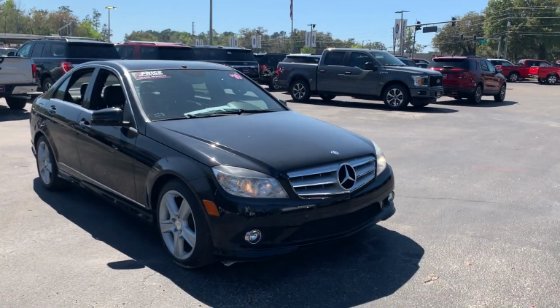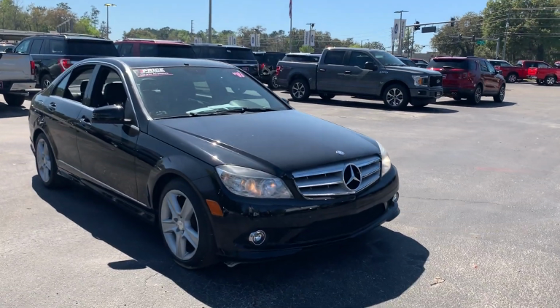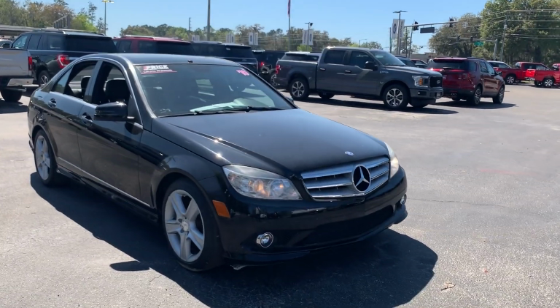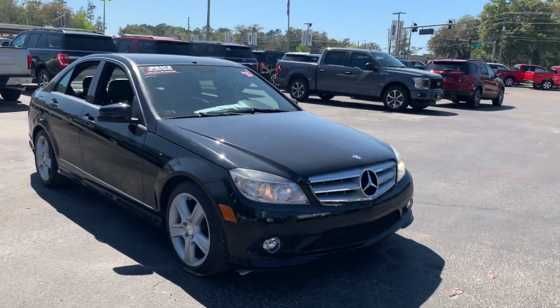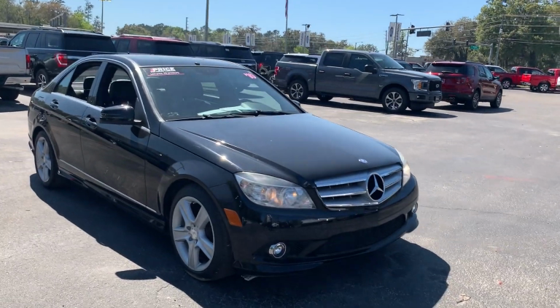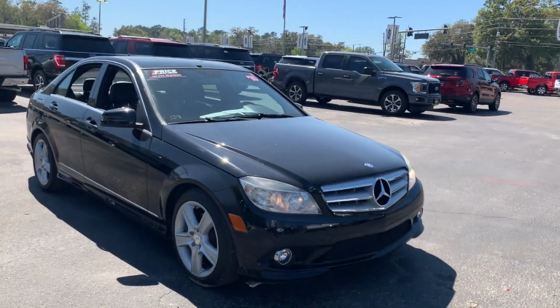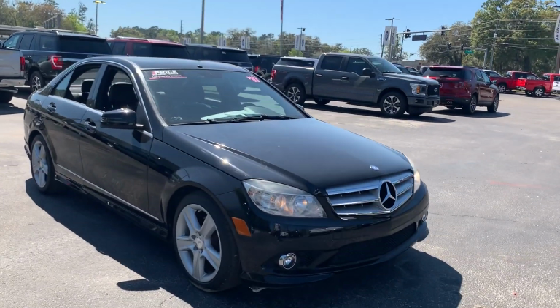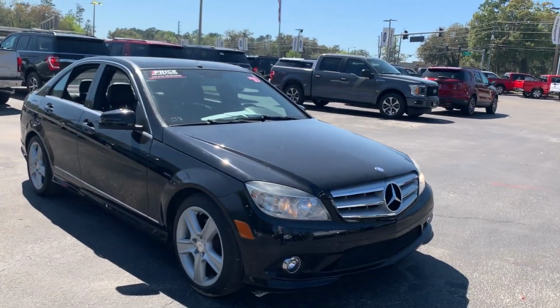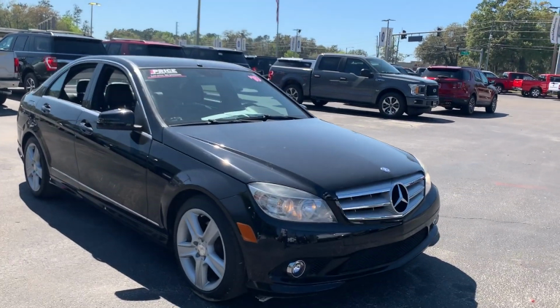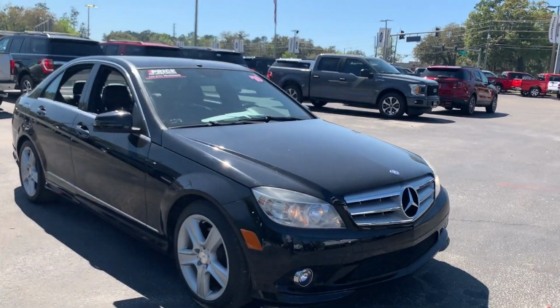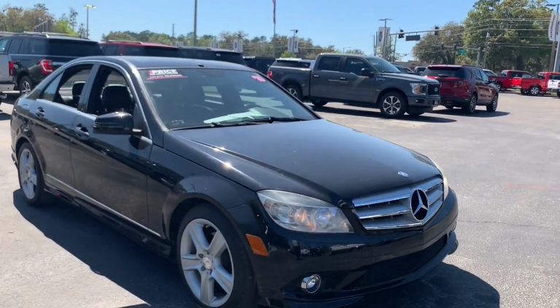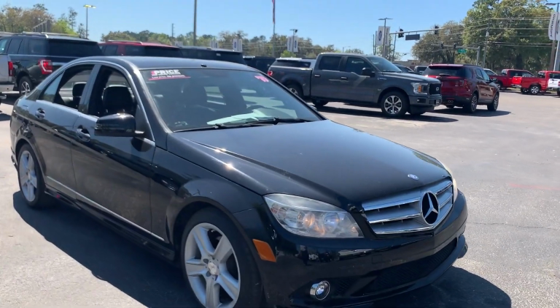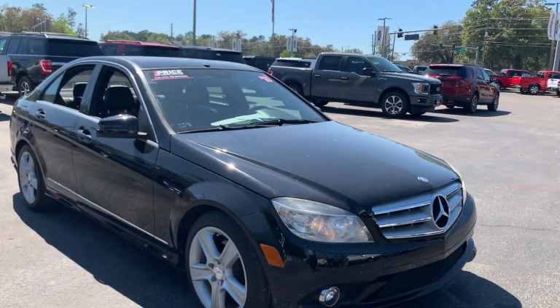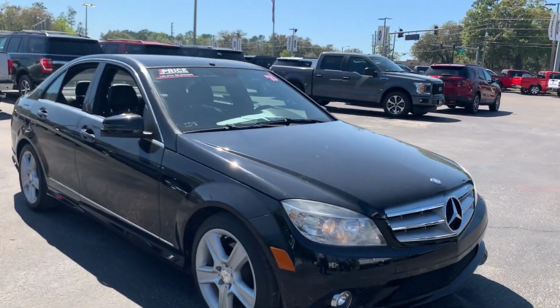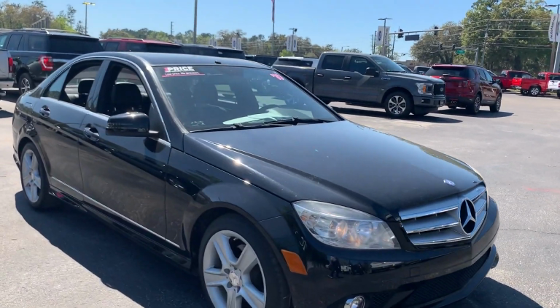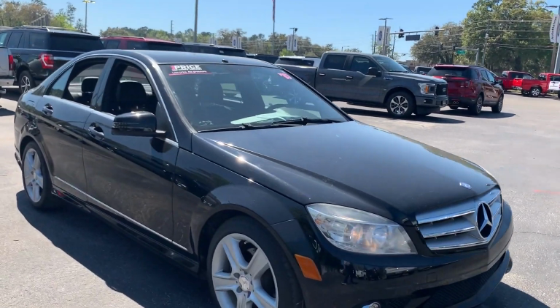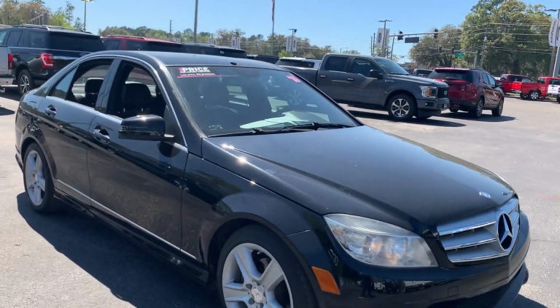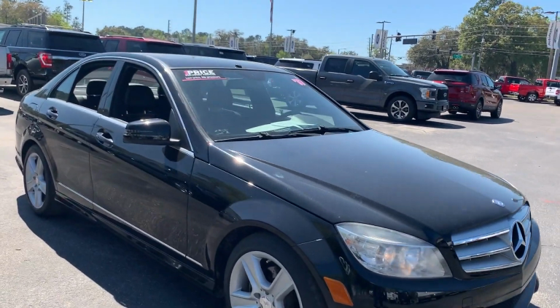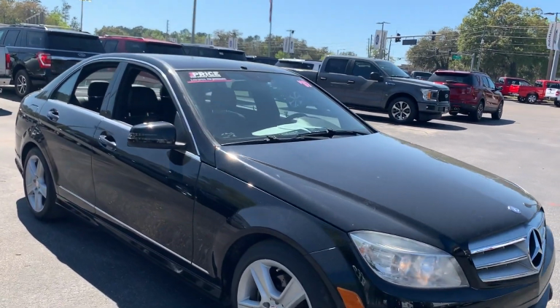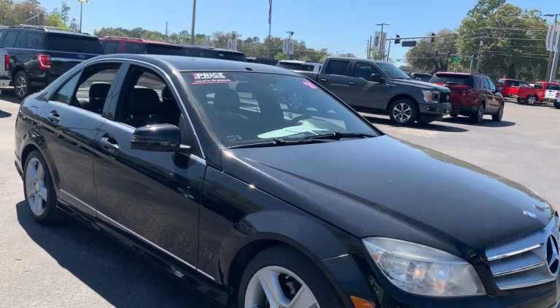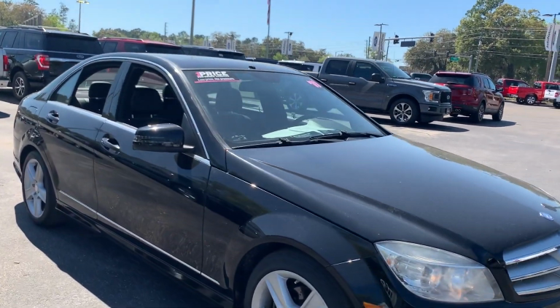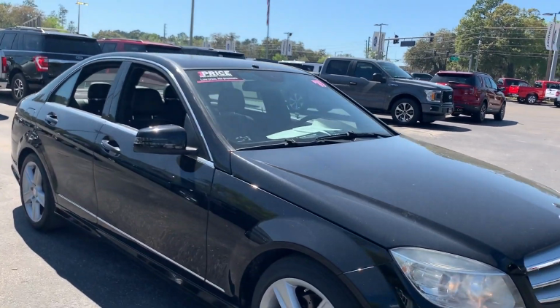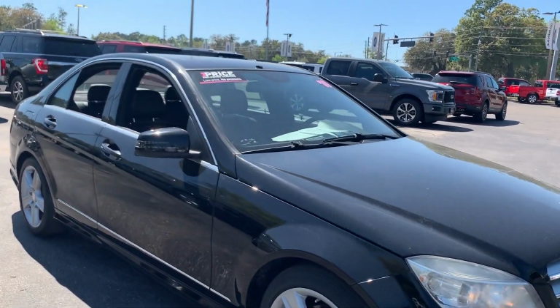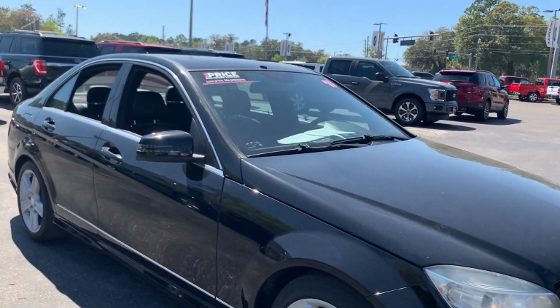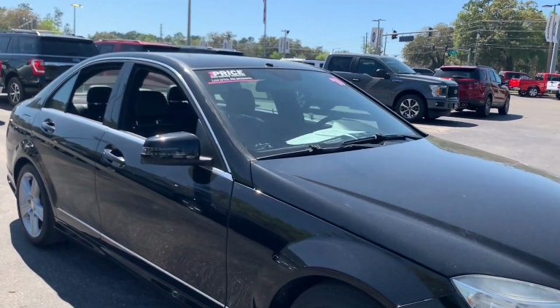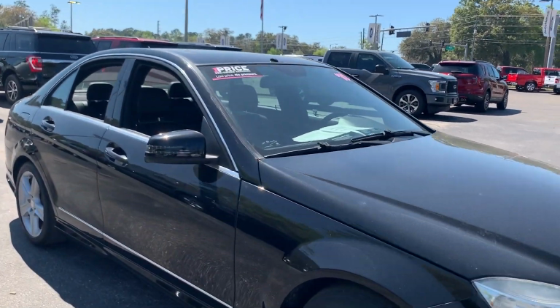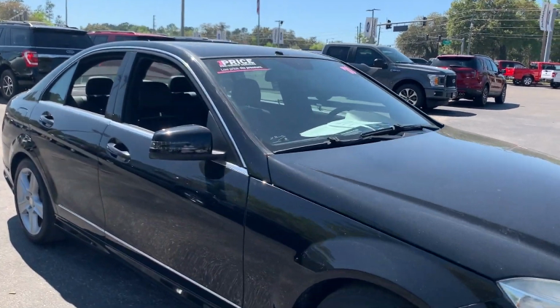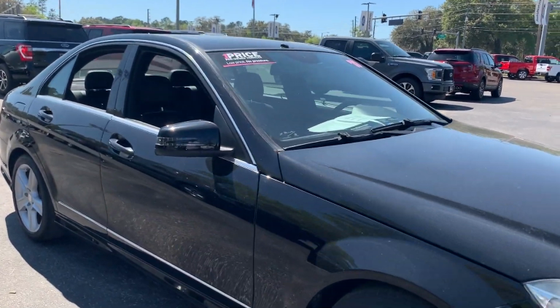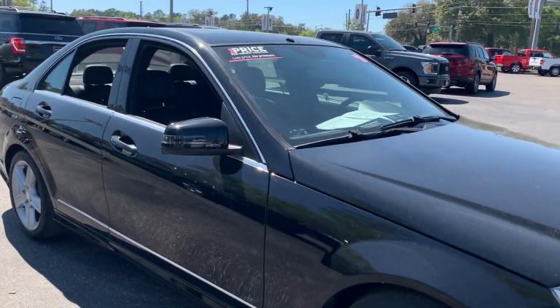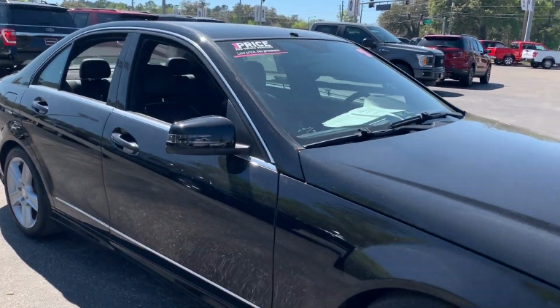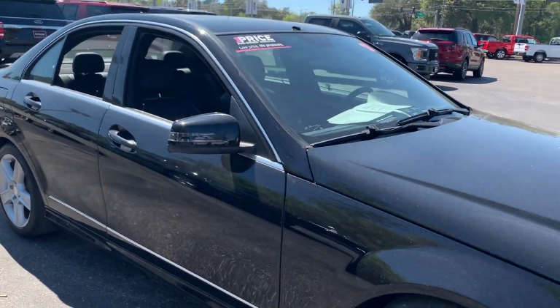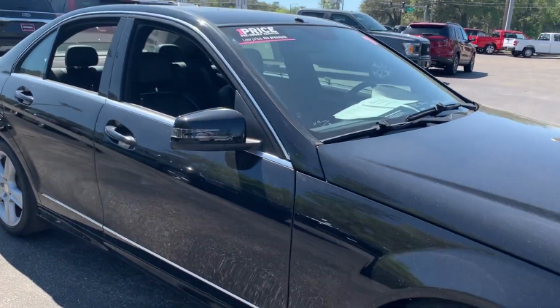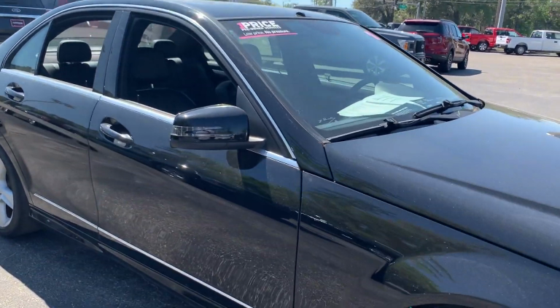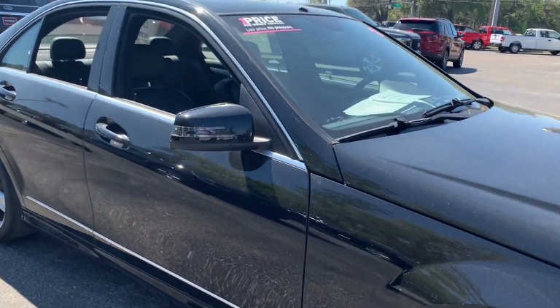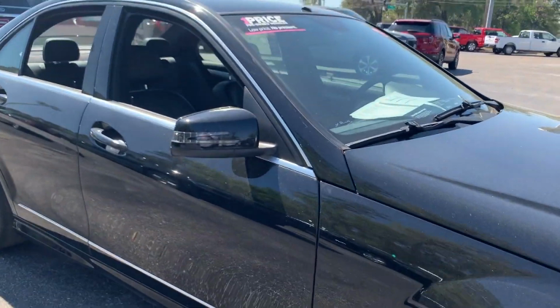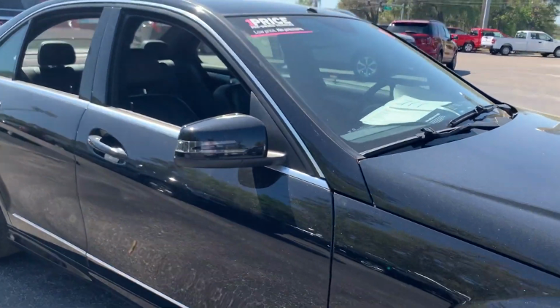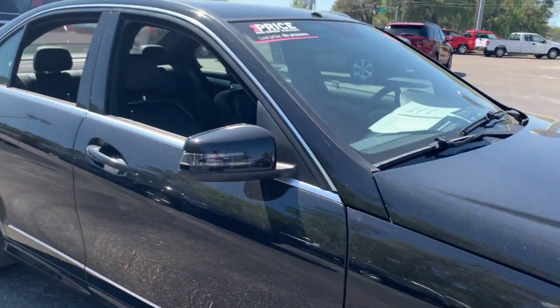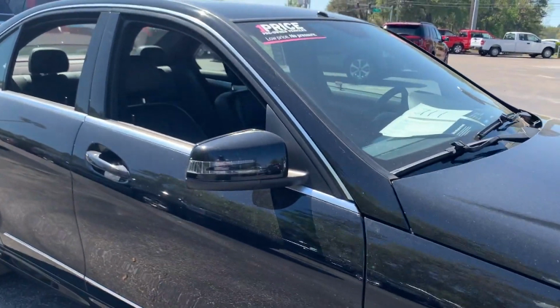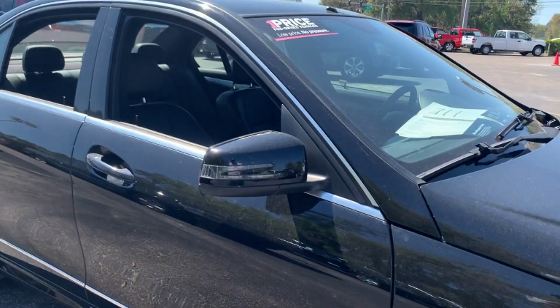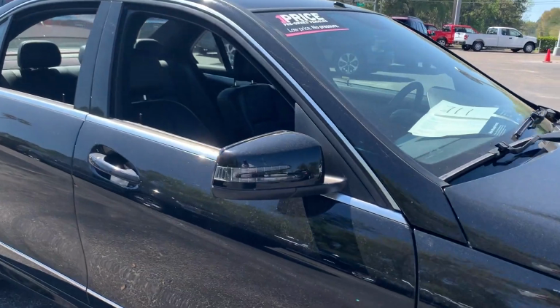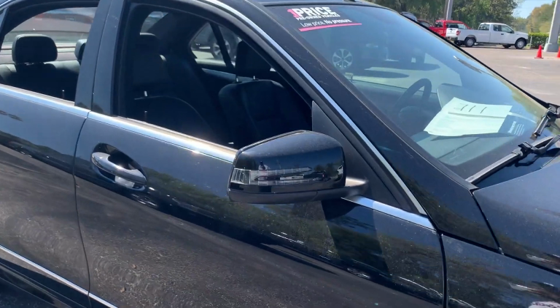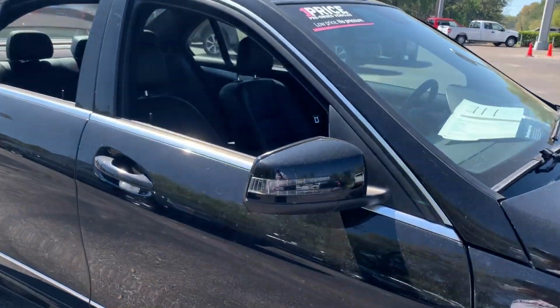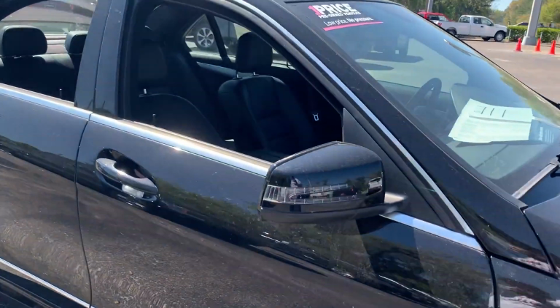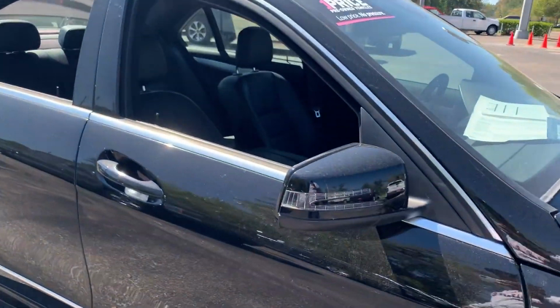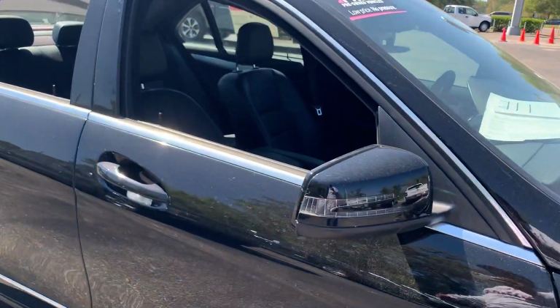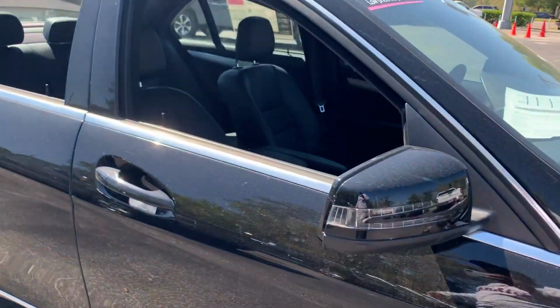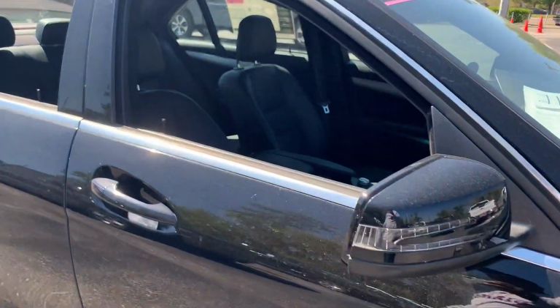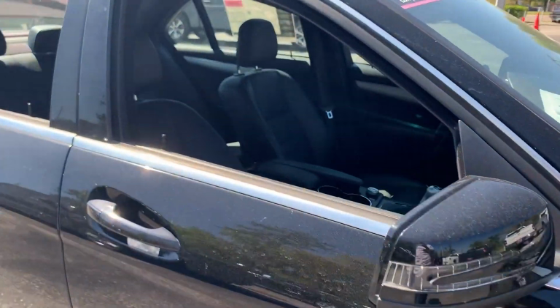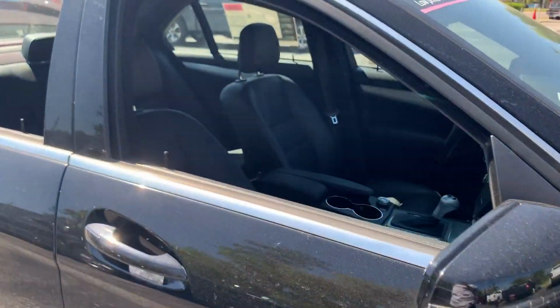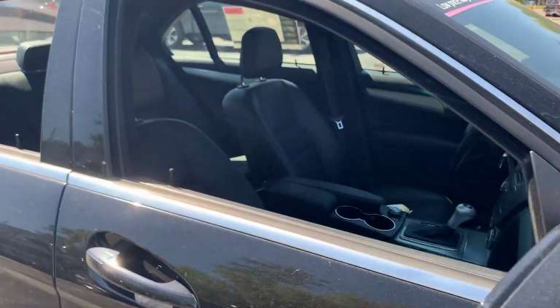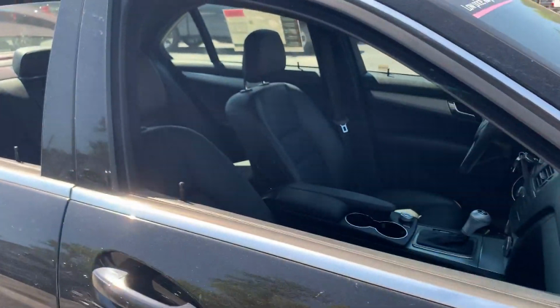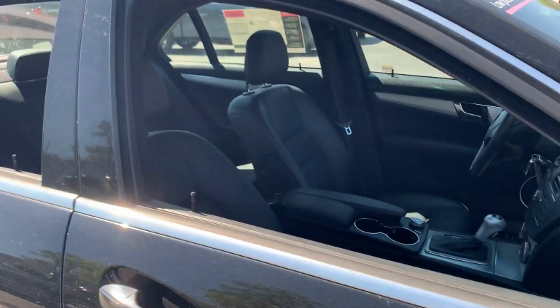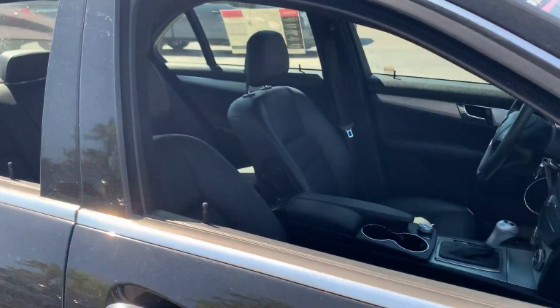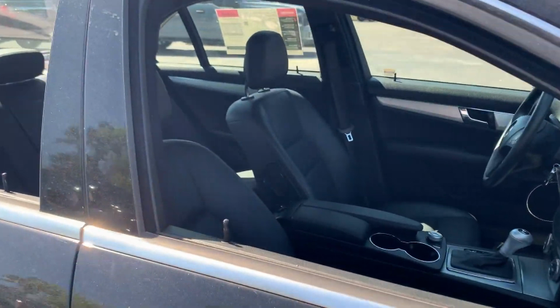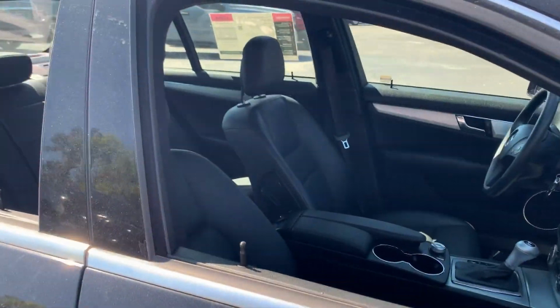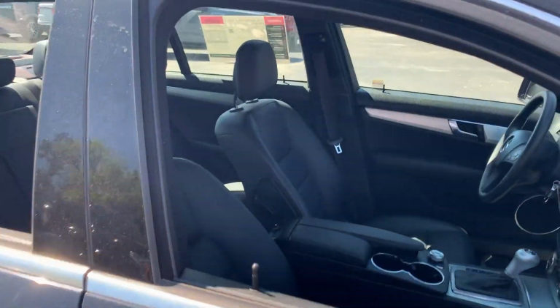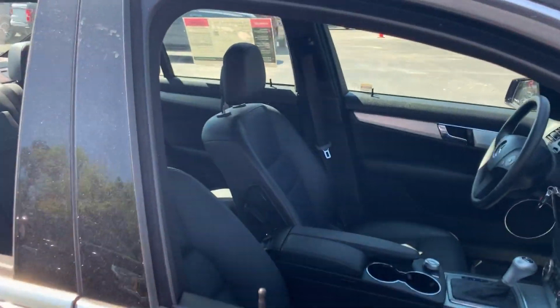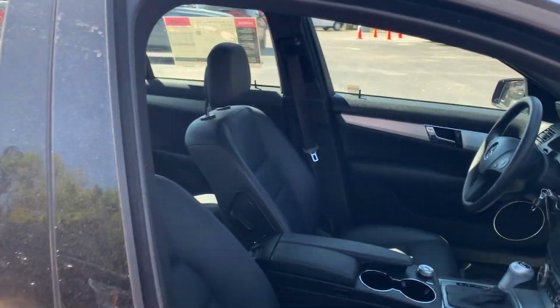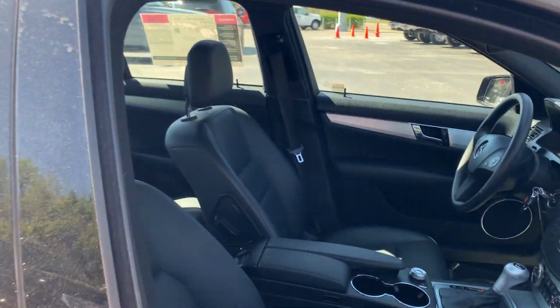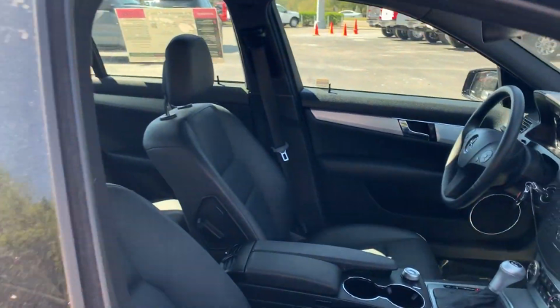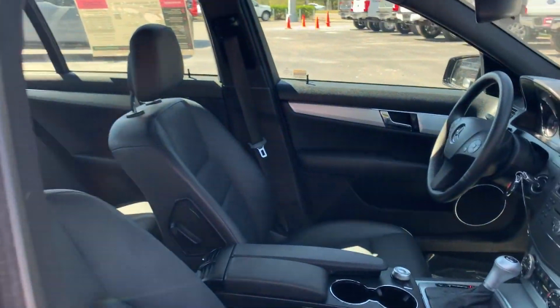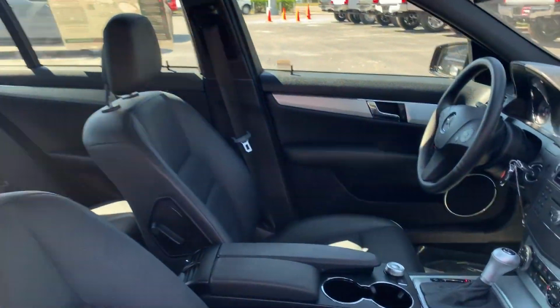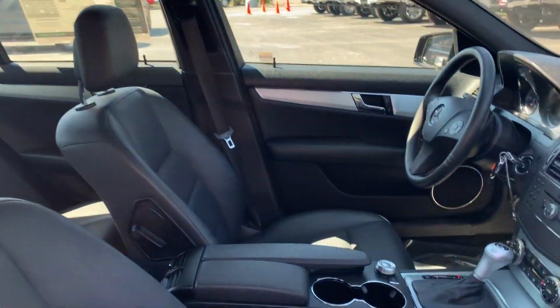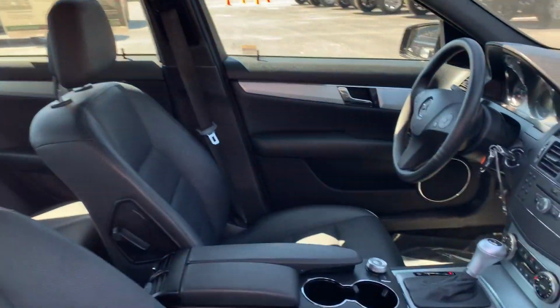This is a 2010 Mercedes-Benz C300, black over black leather interior.